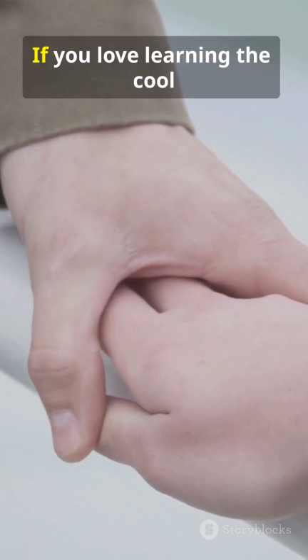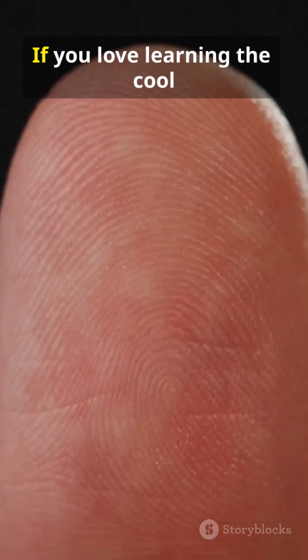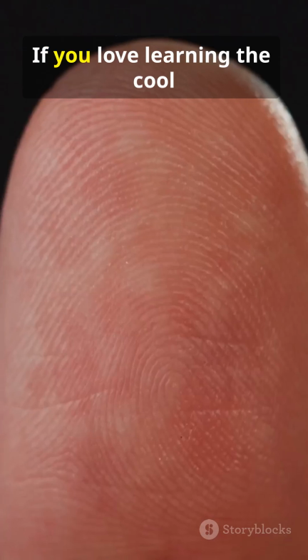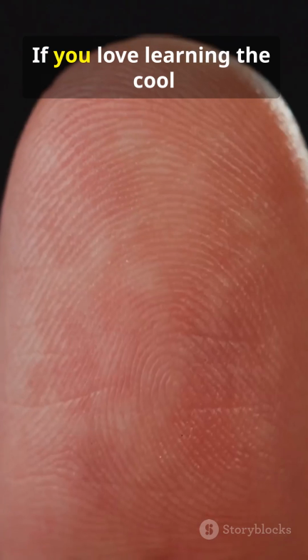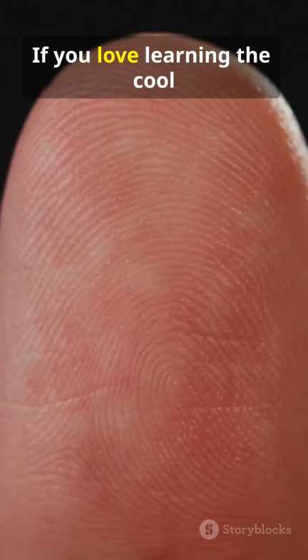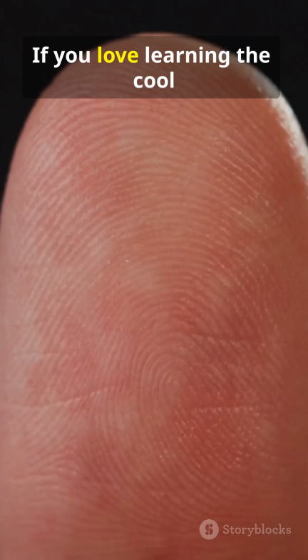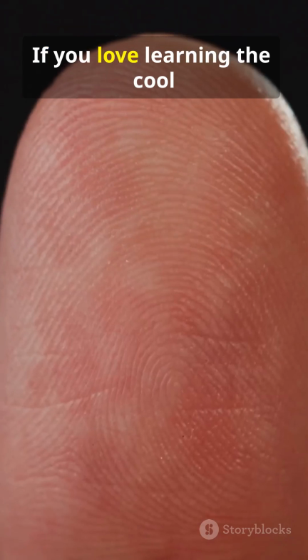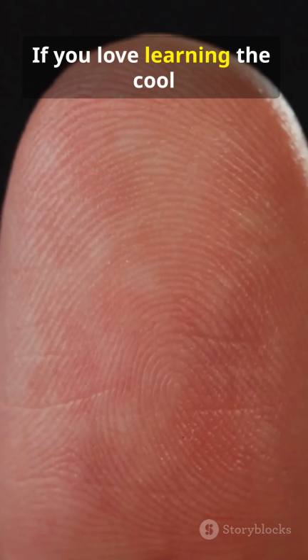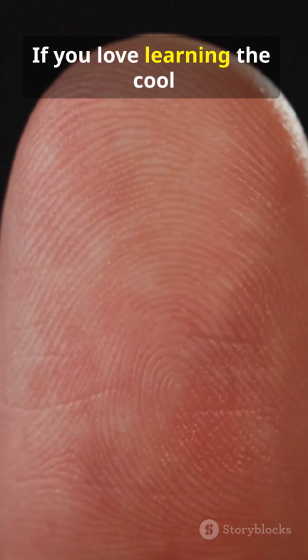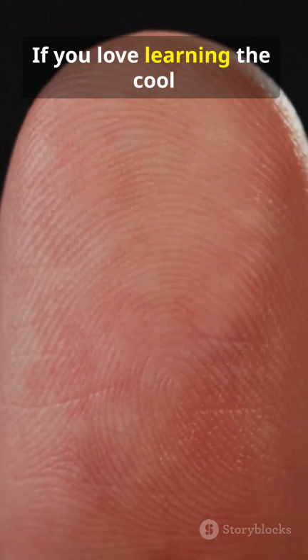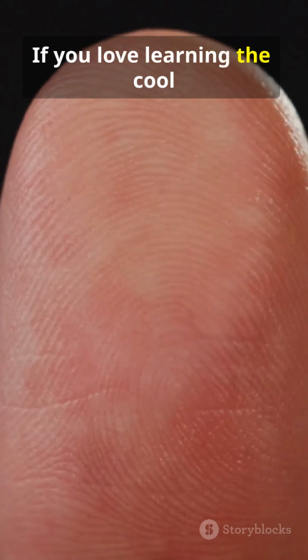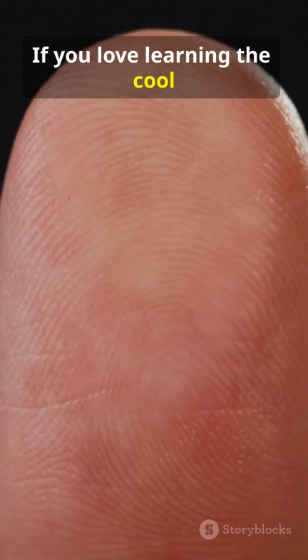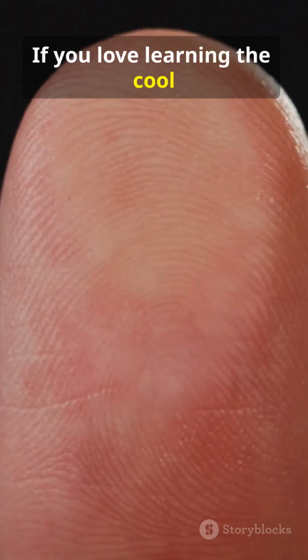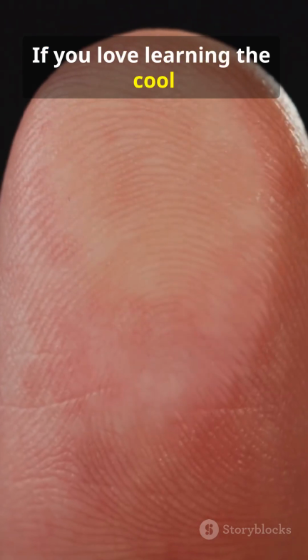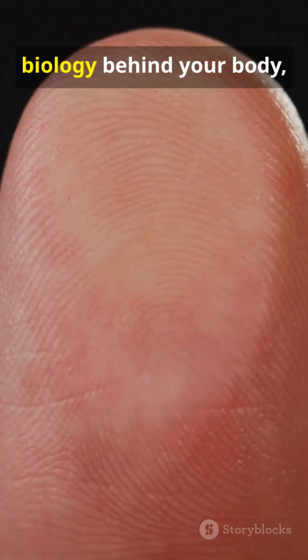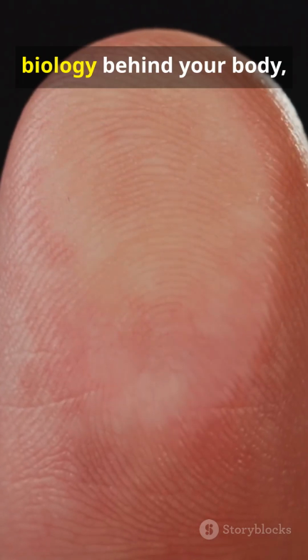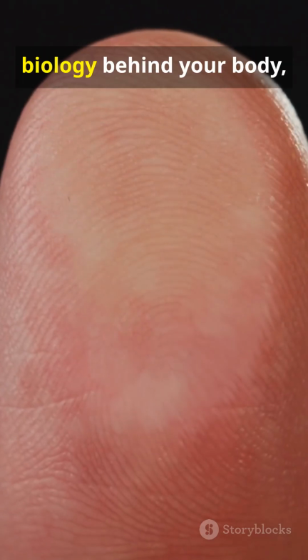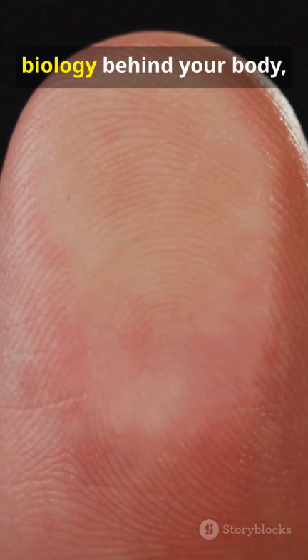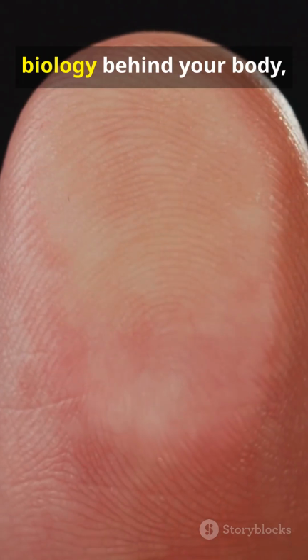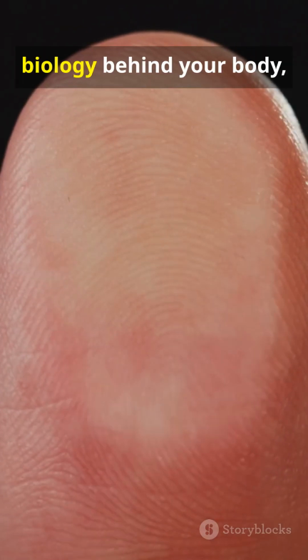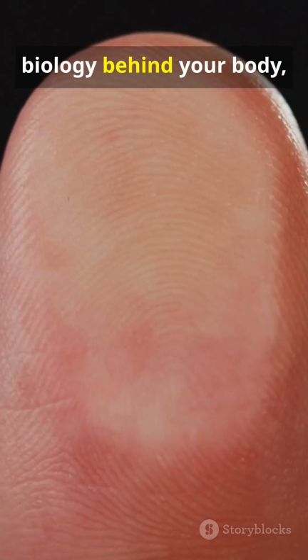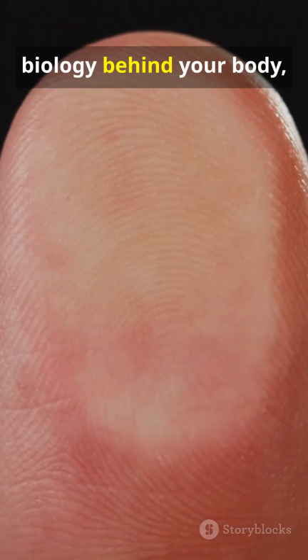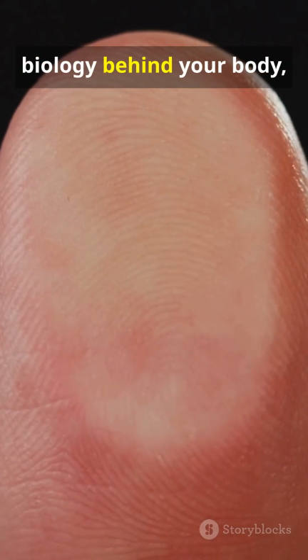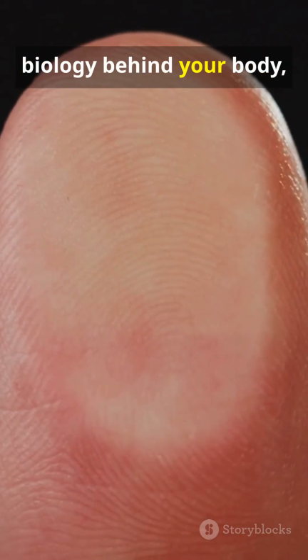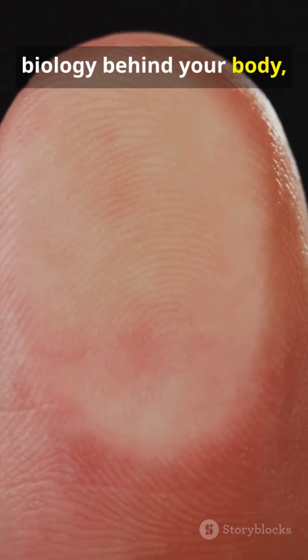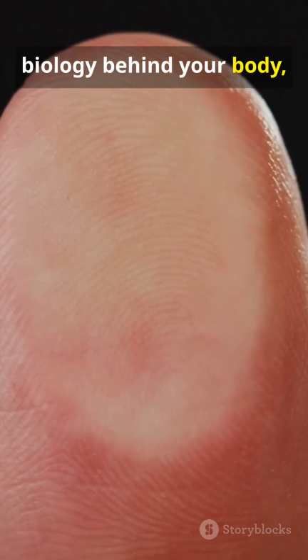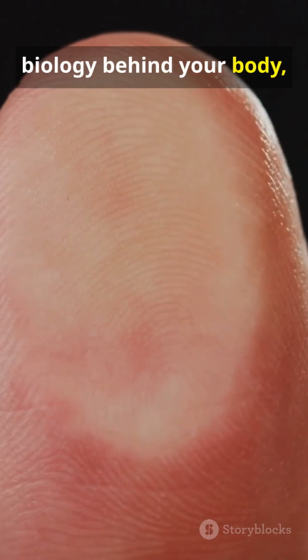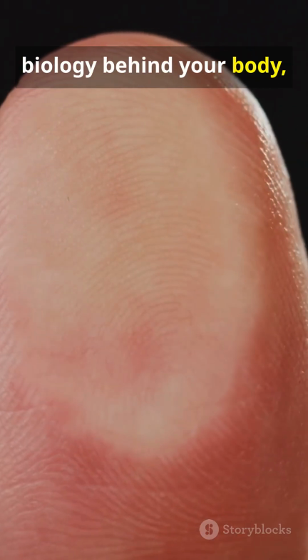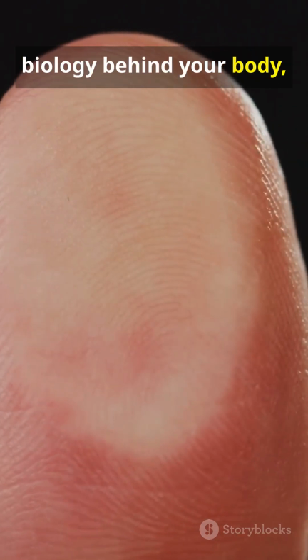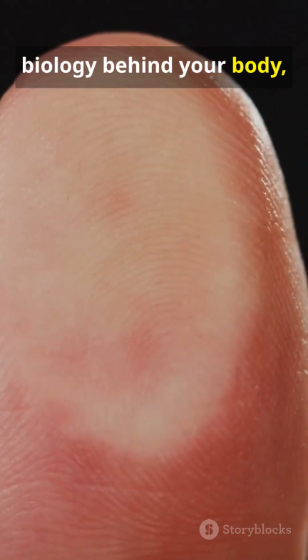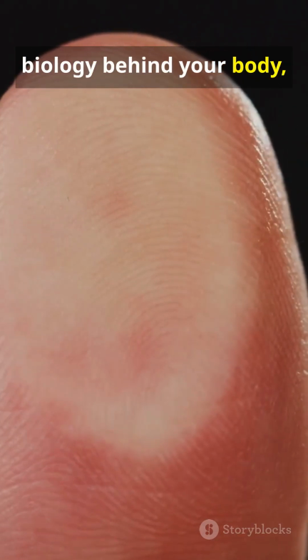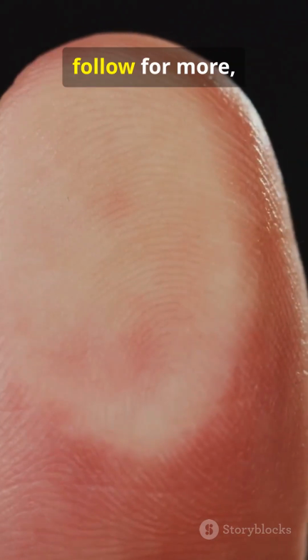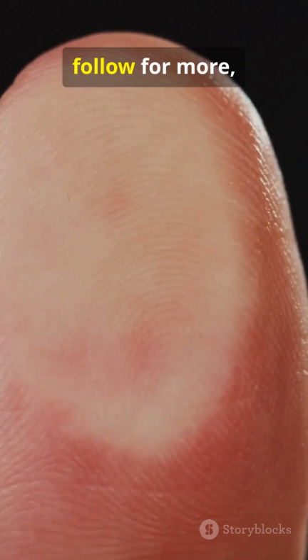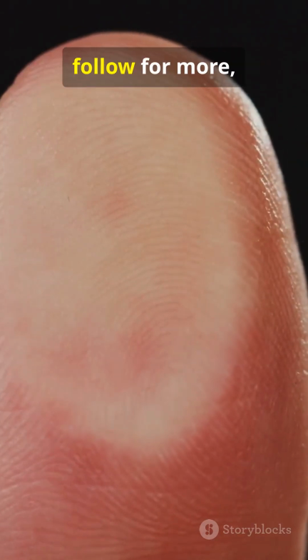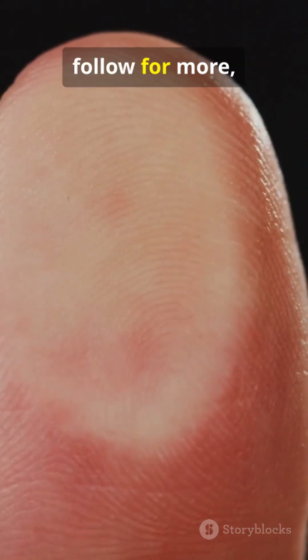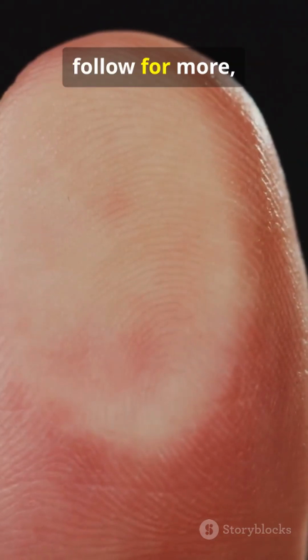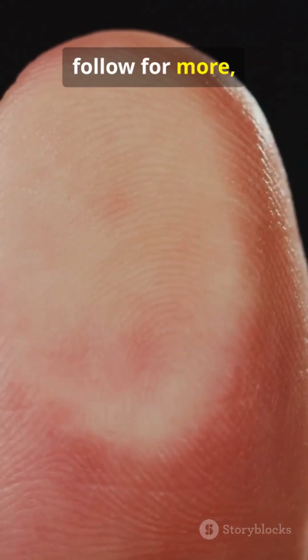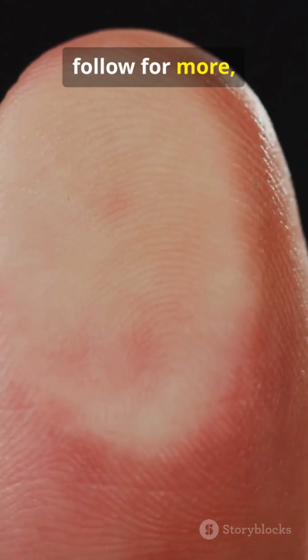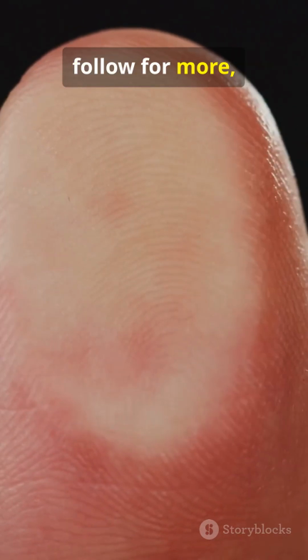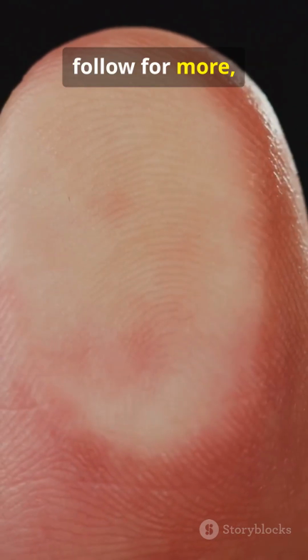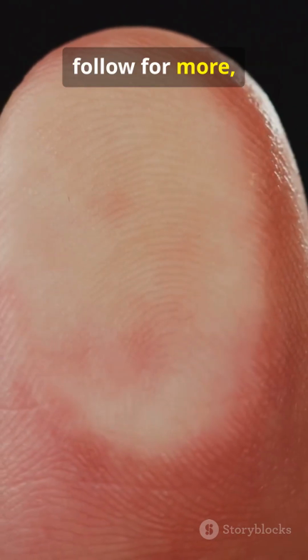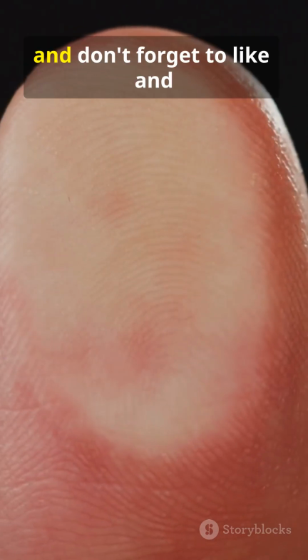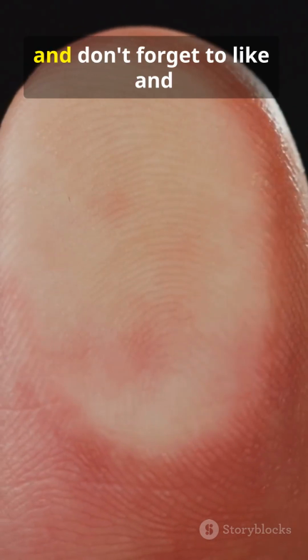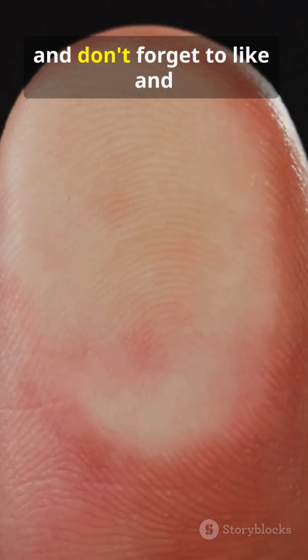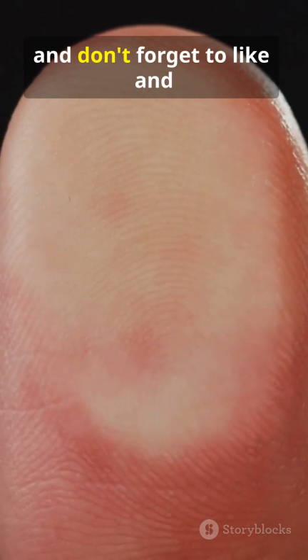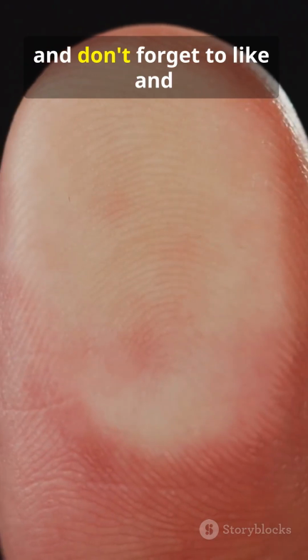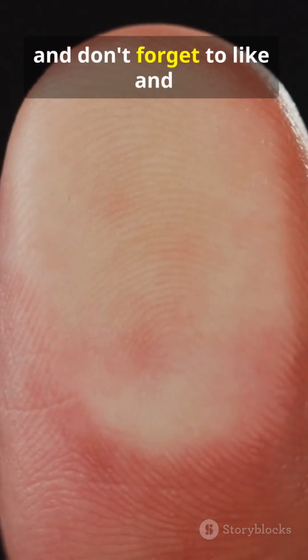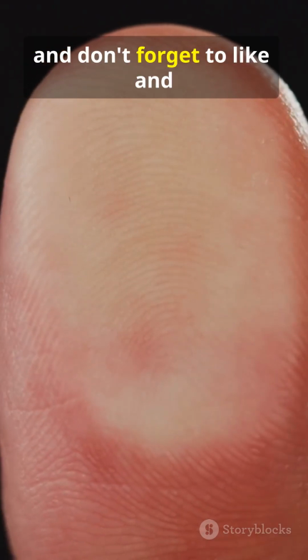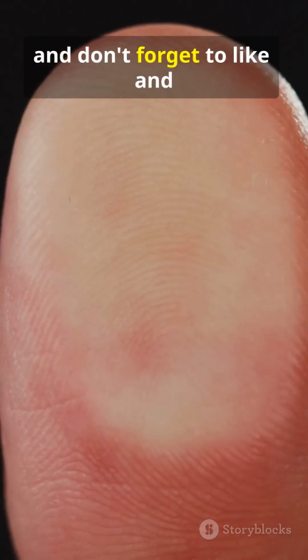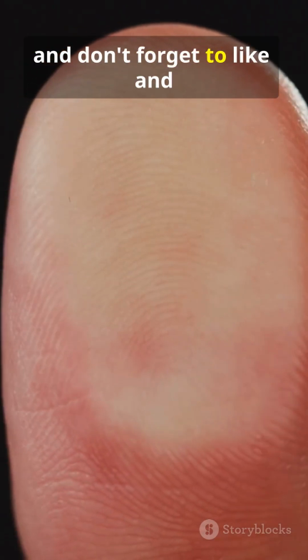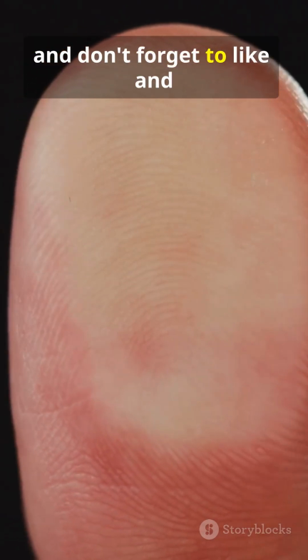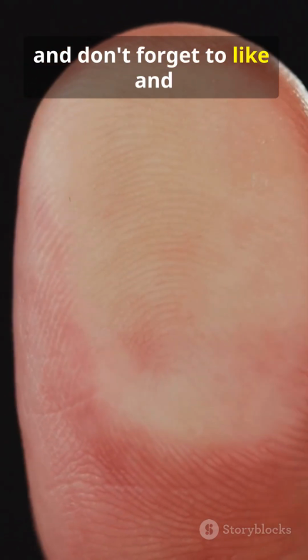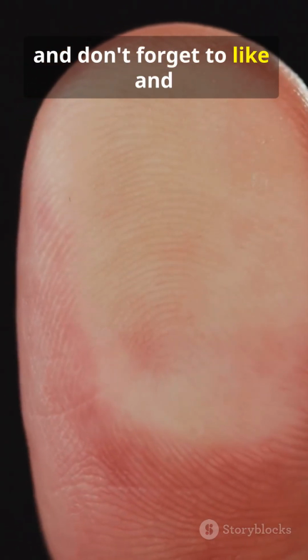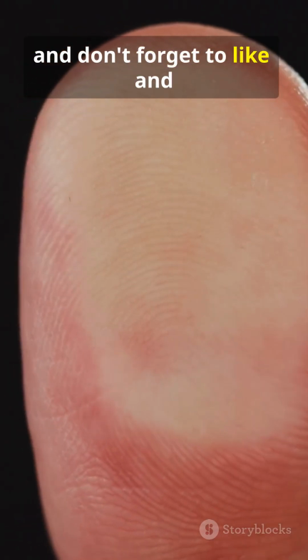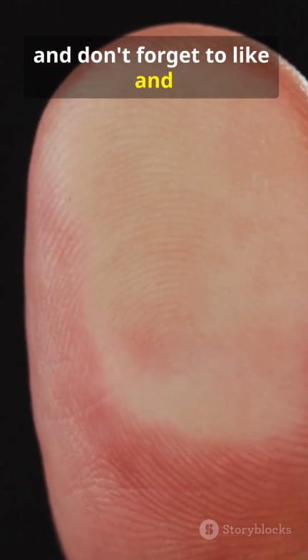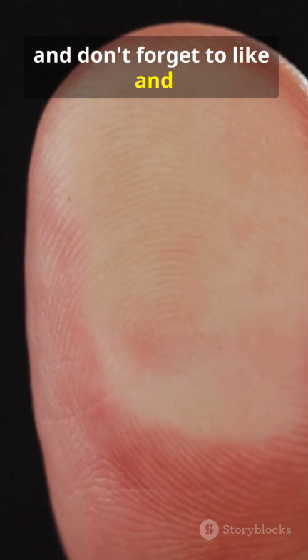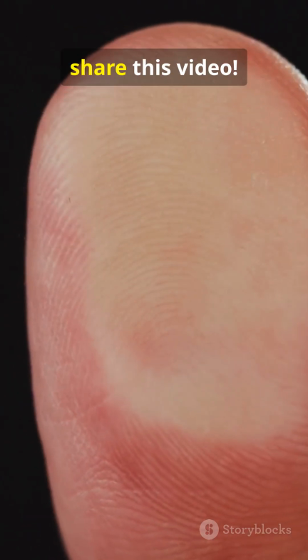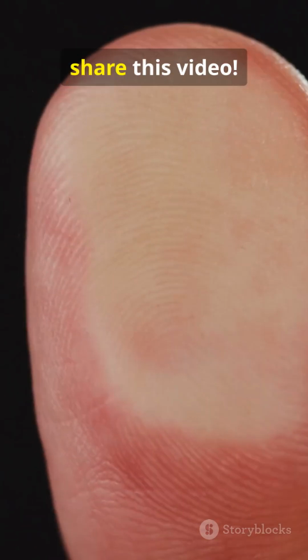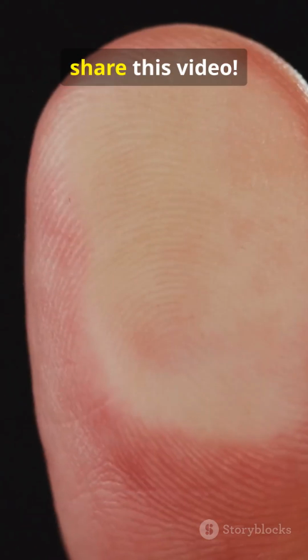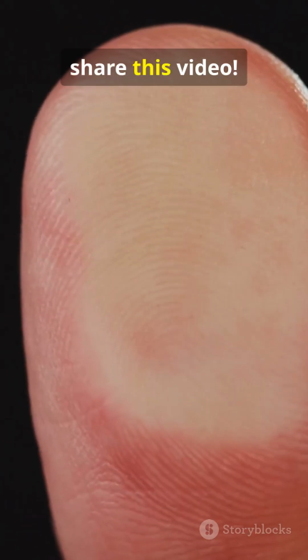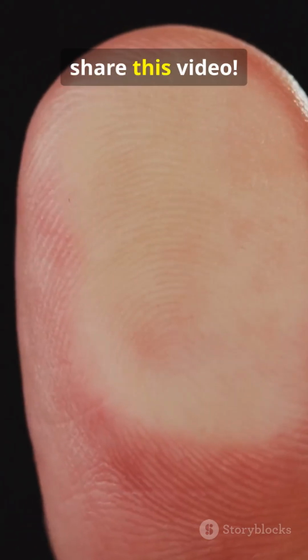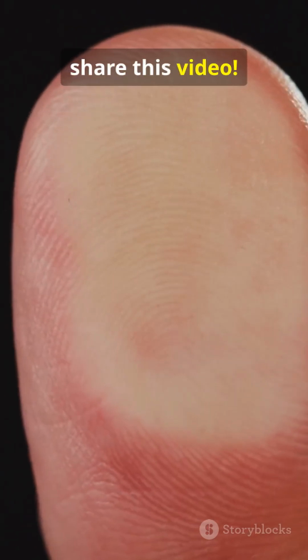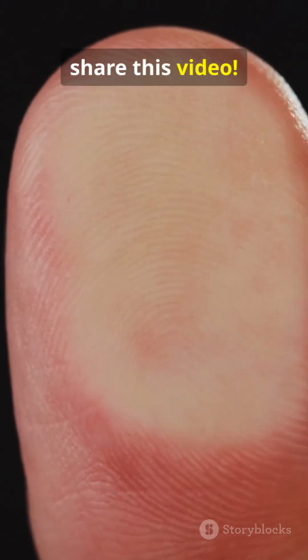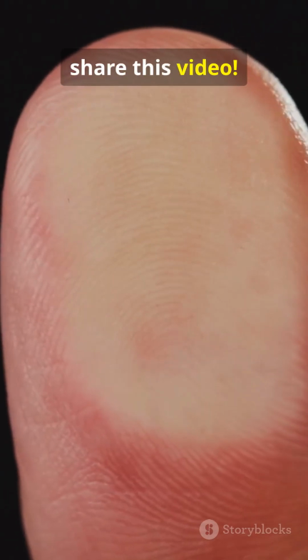If you love learning the cool biology behind your body, follow for more, and don't forget to like and share this video.